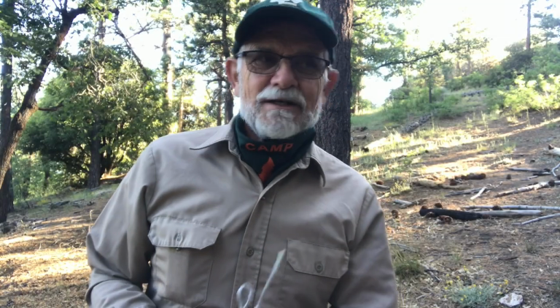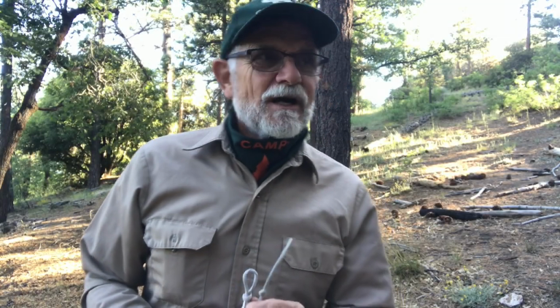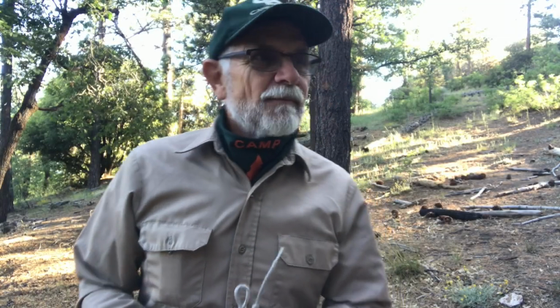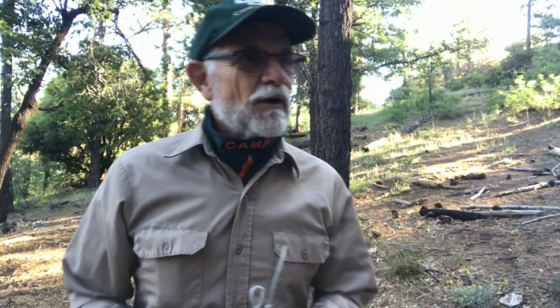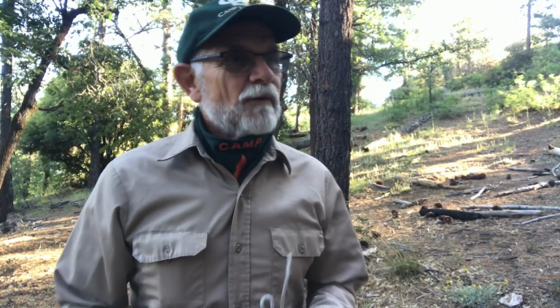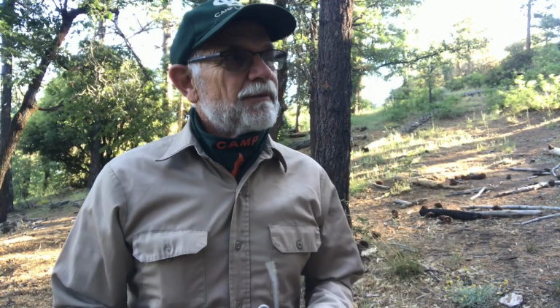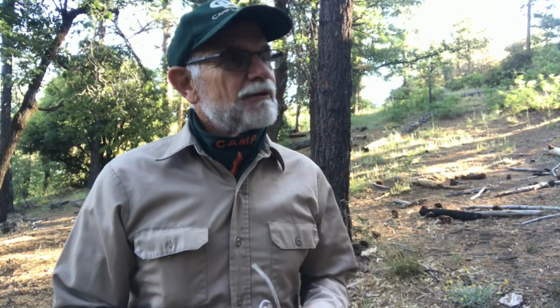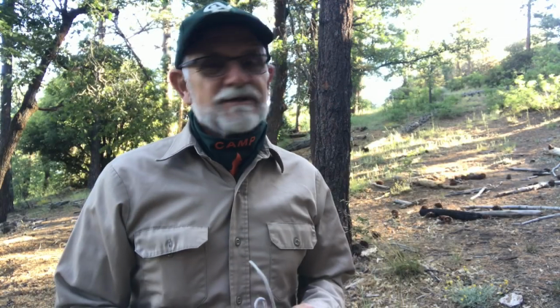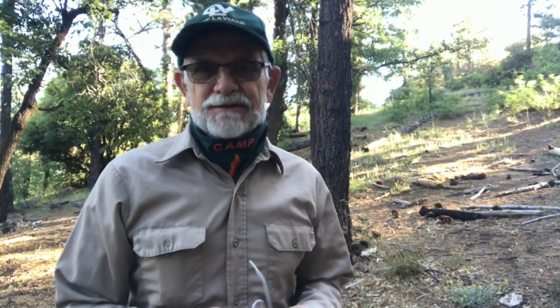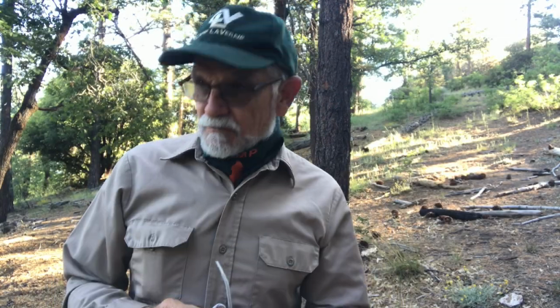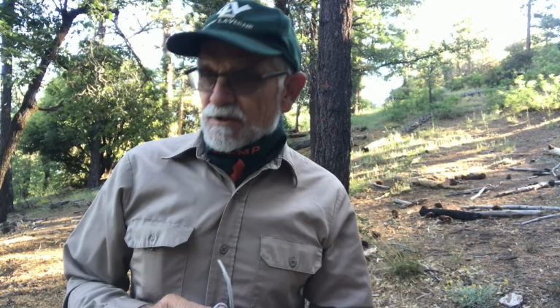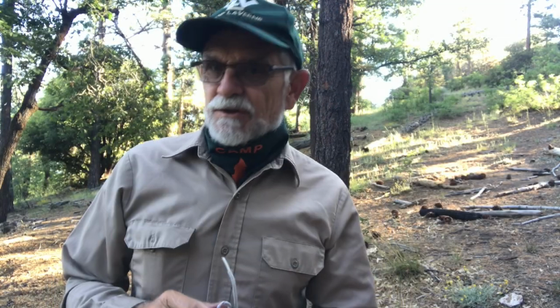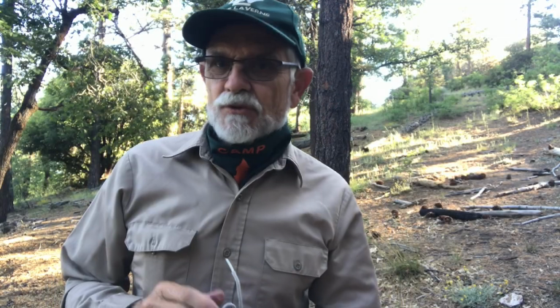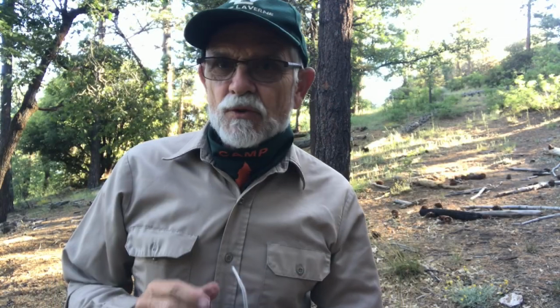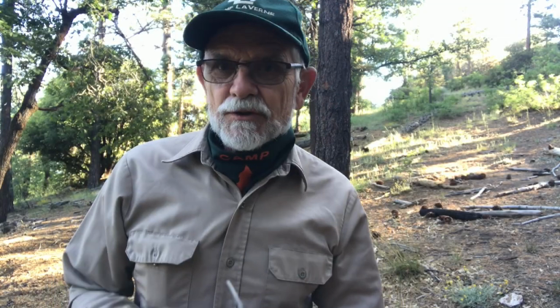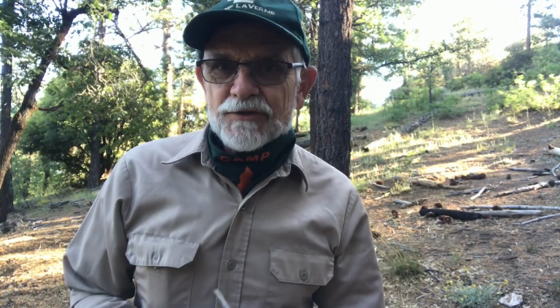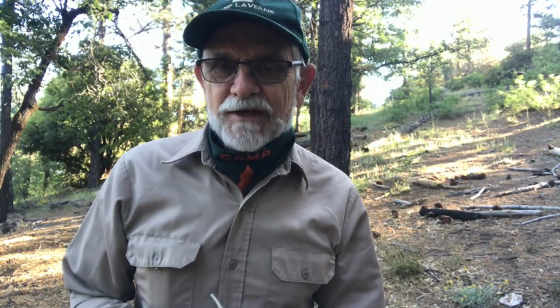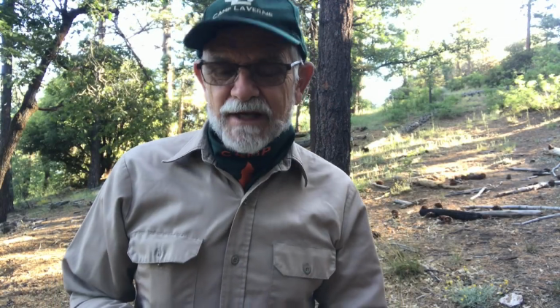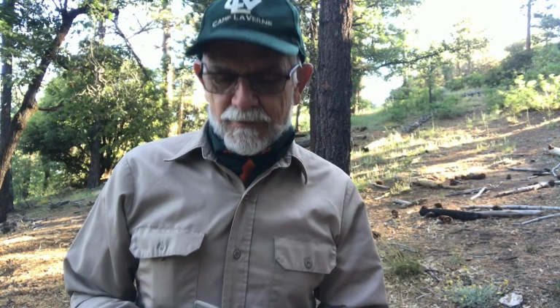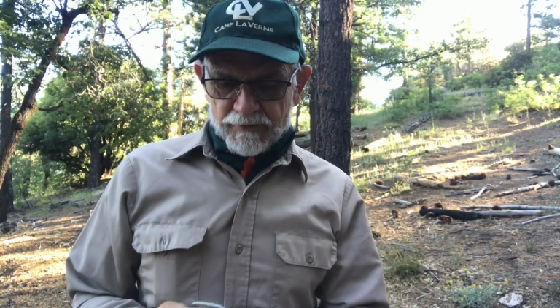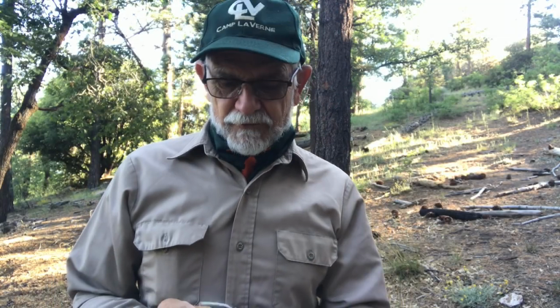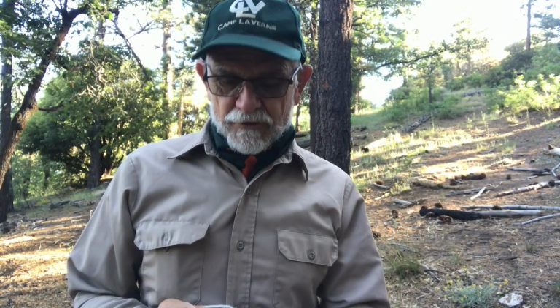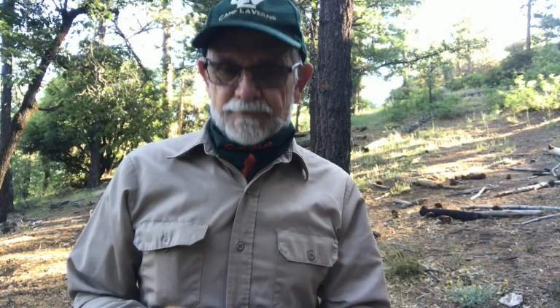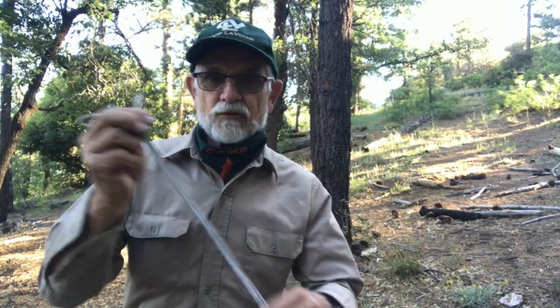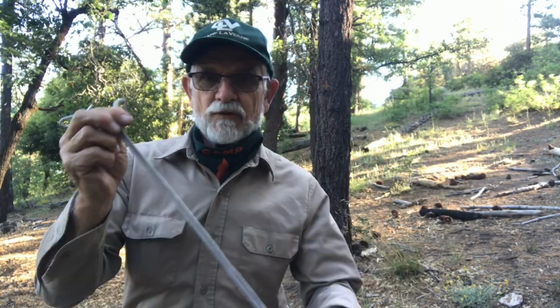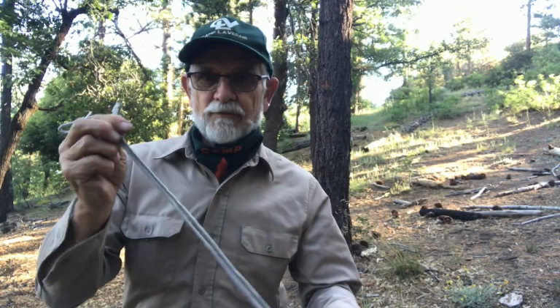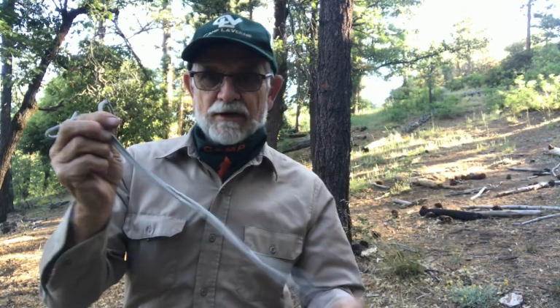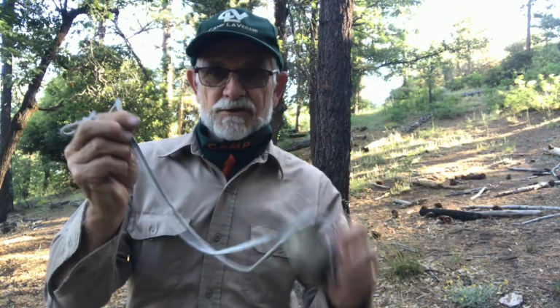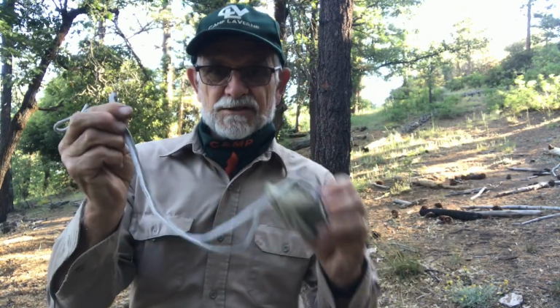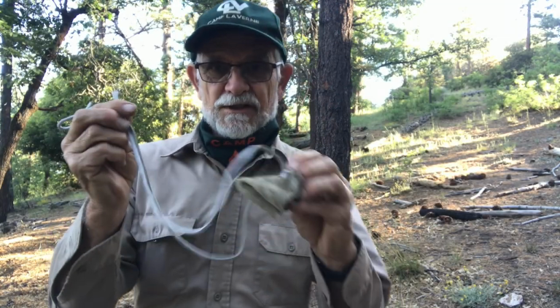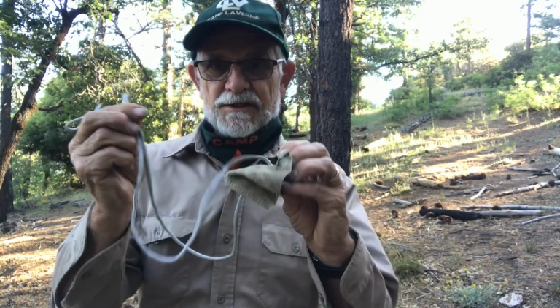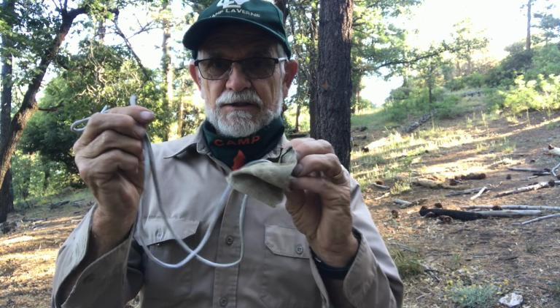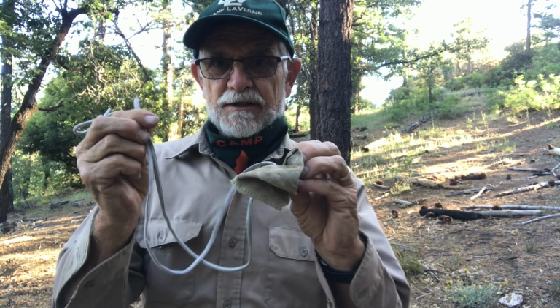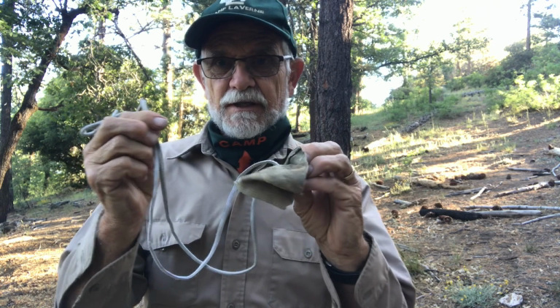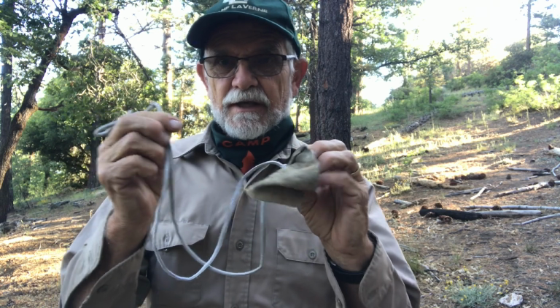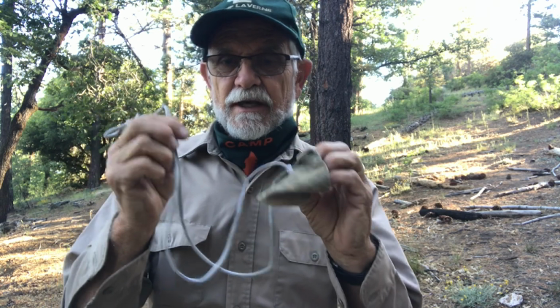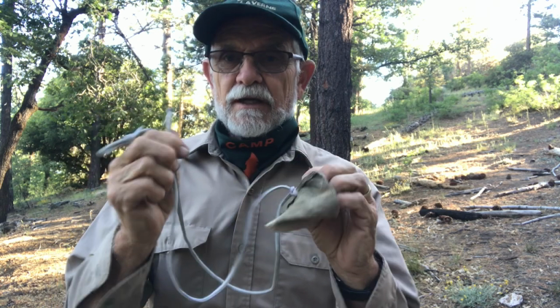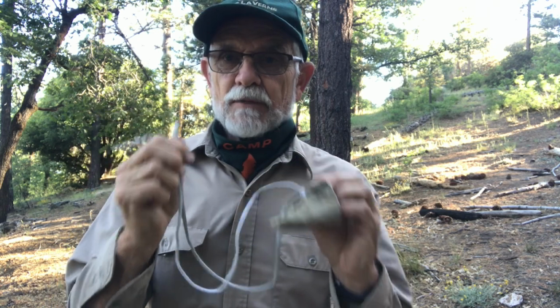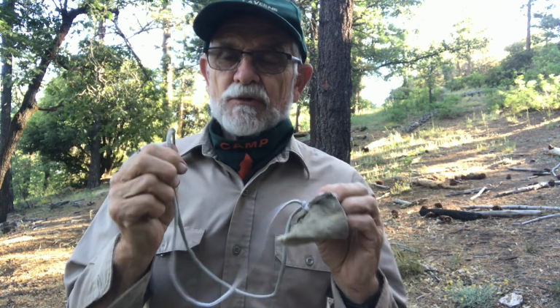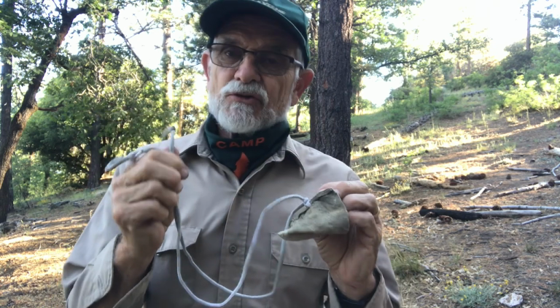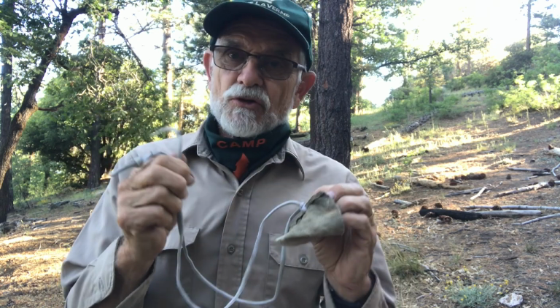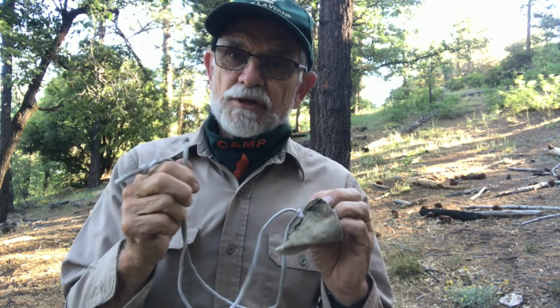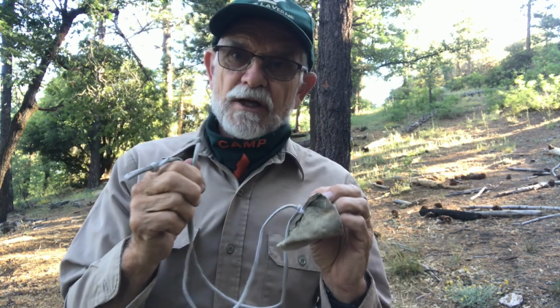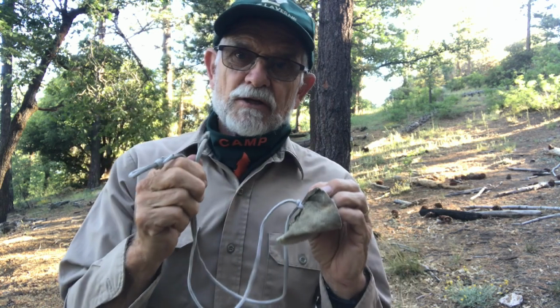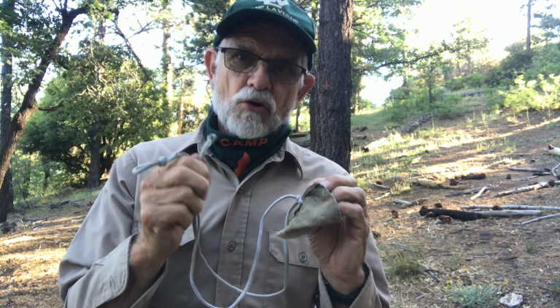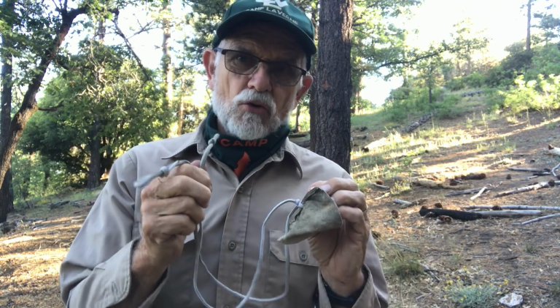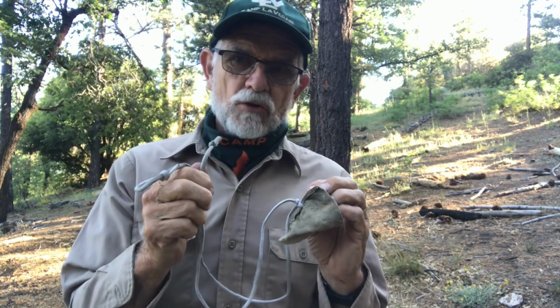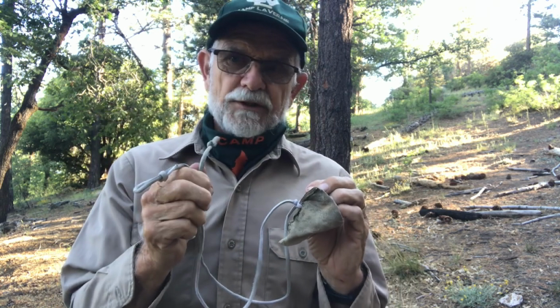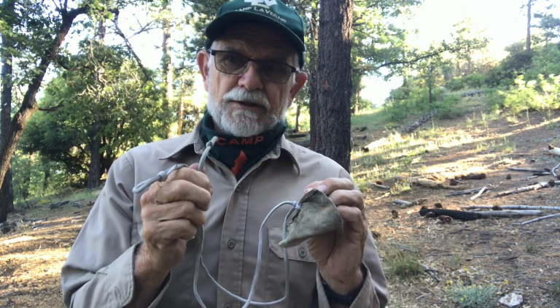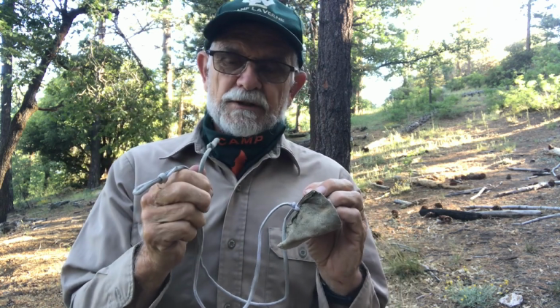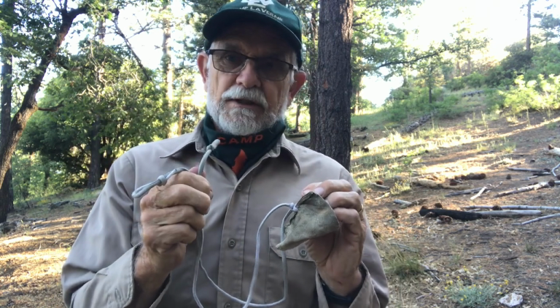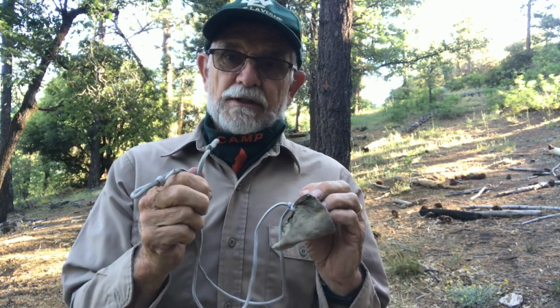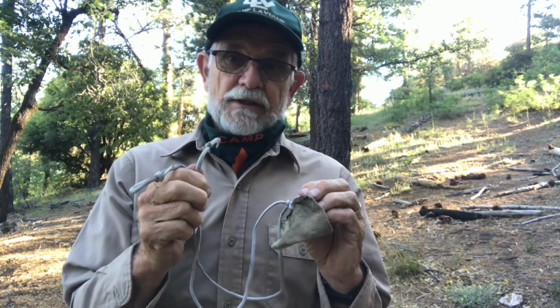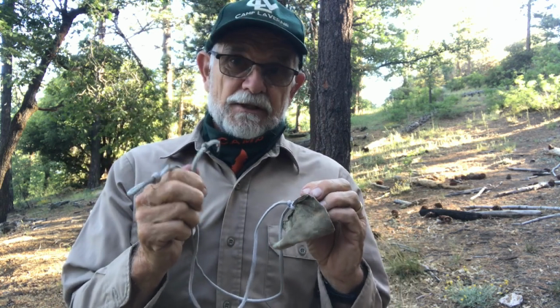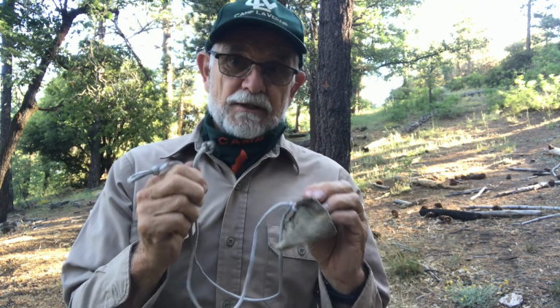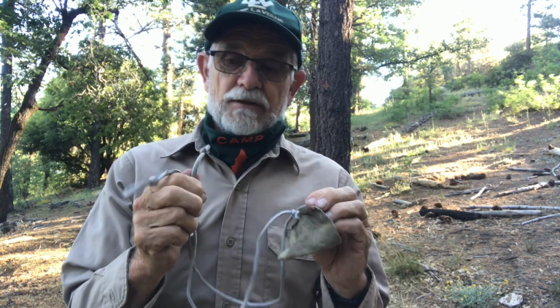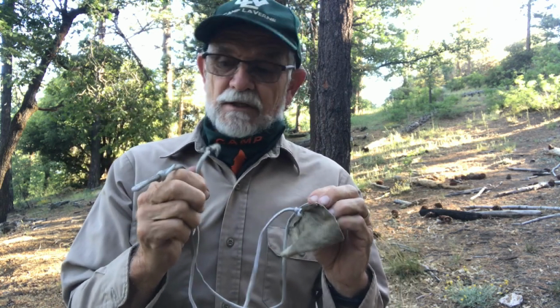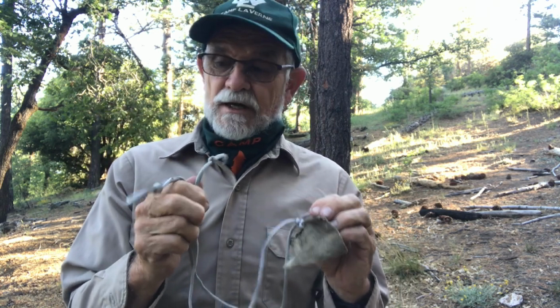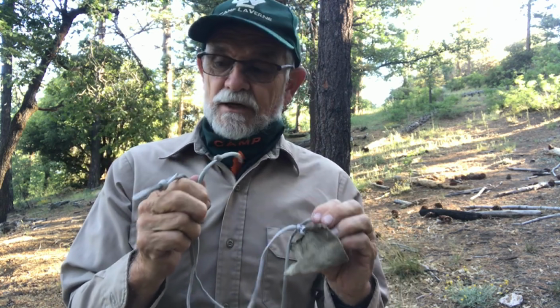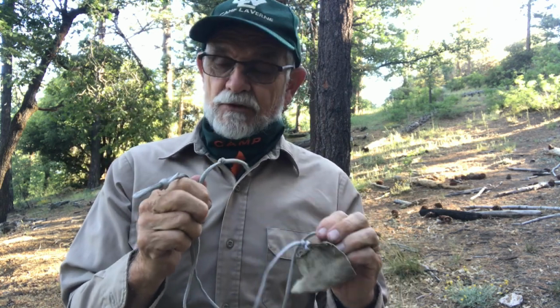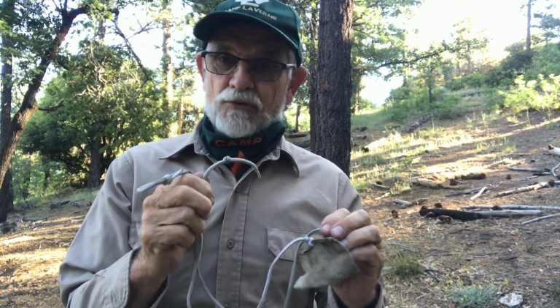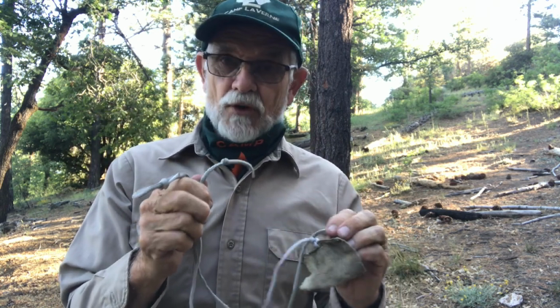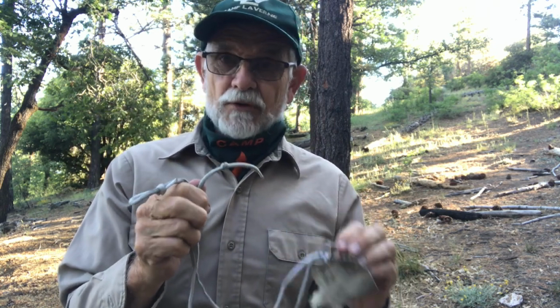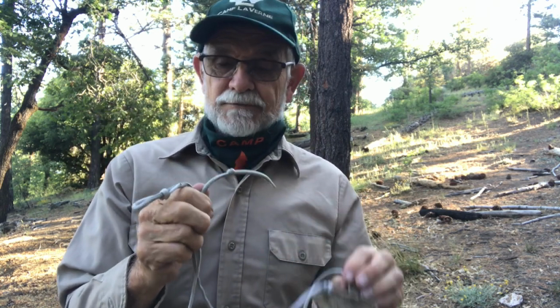I'm now up here at the Wilderness at Camp Laverne. We've made our sling, and I'm going to show you how to hold it and how to throw it.